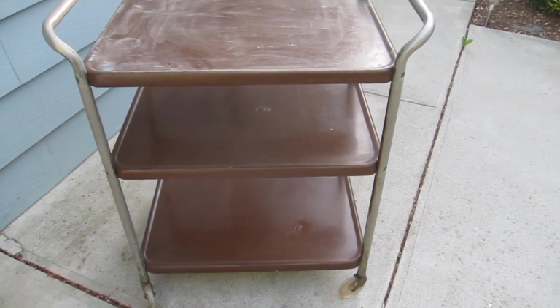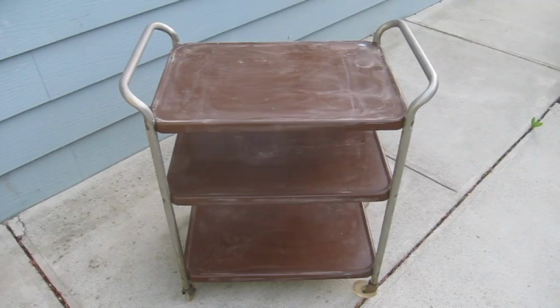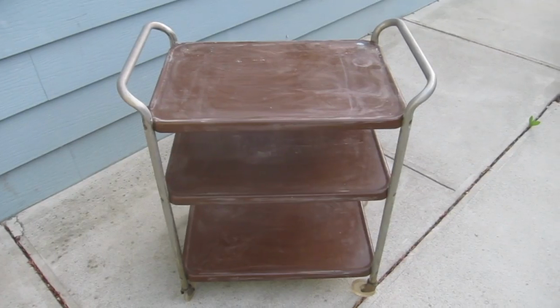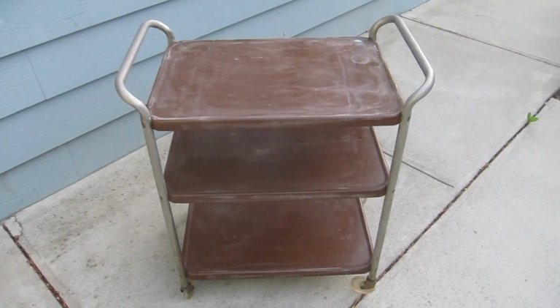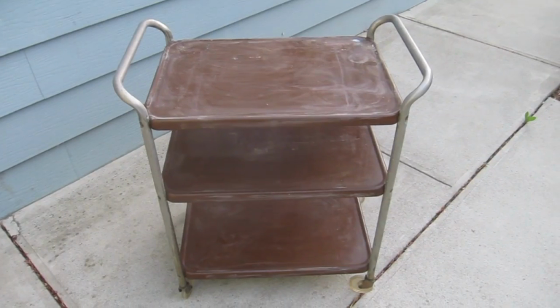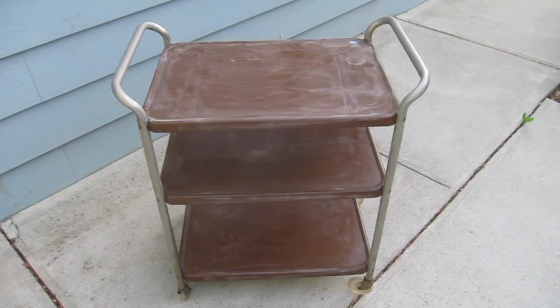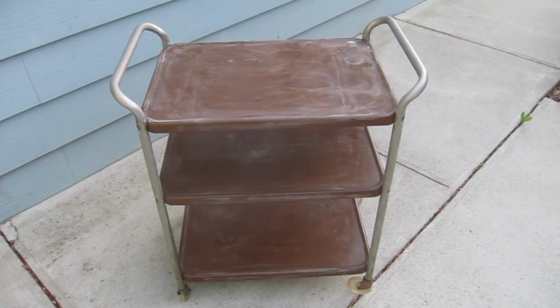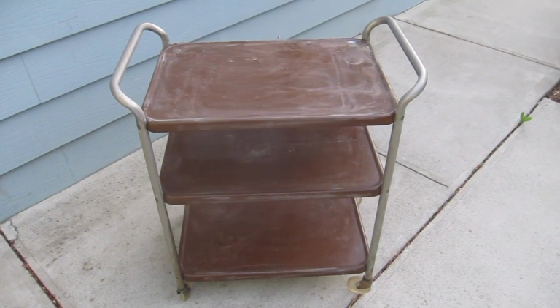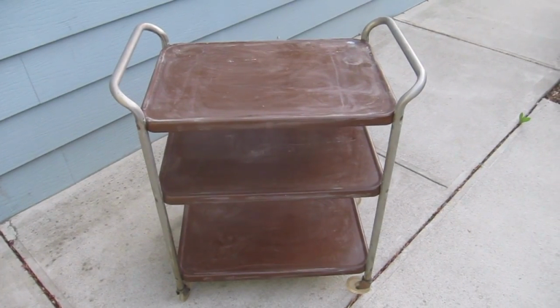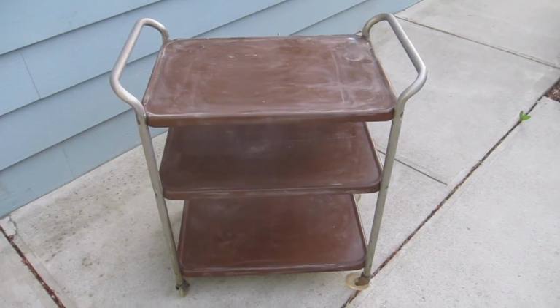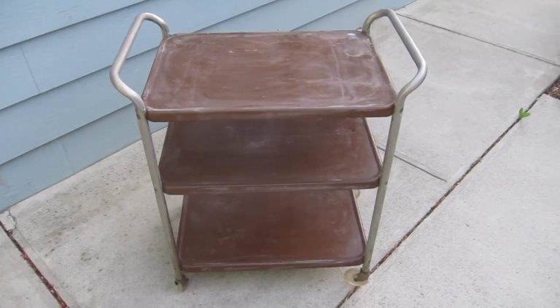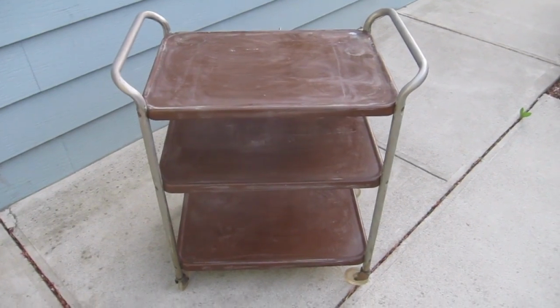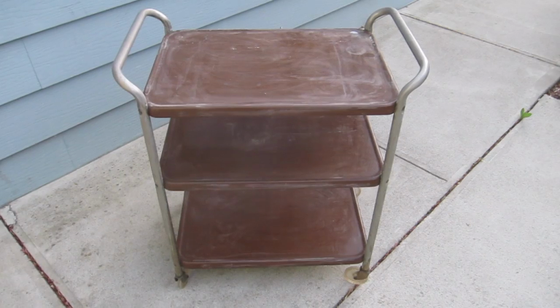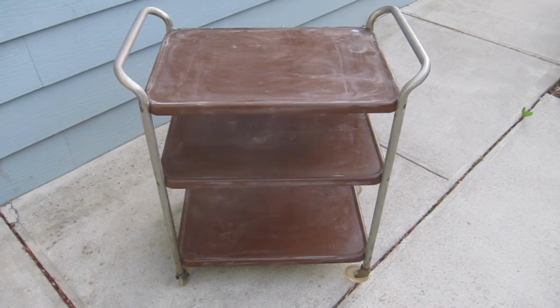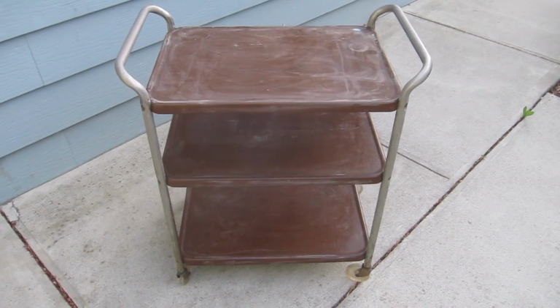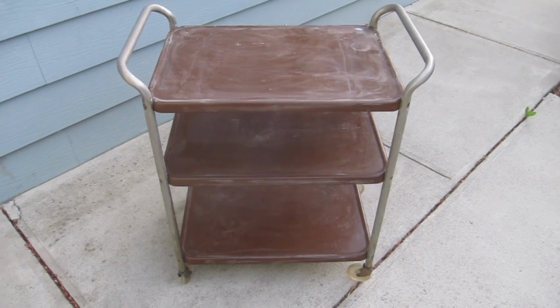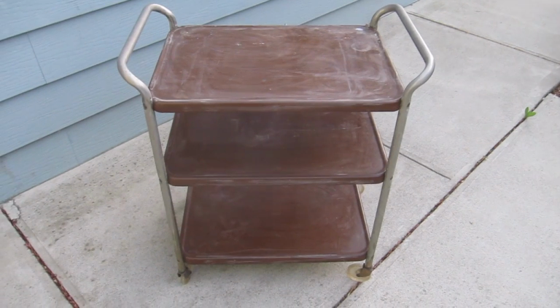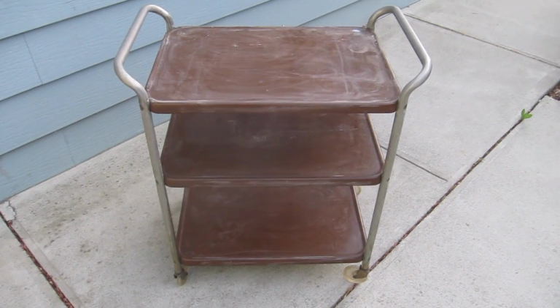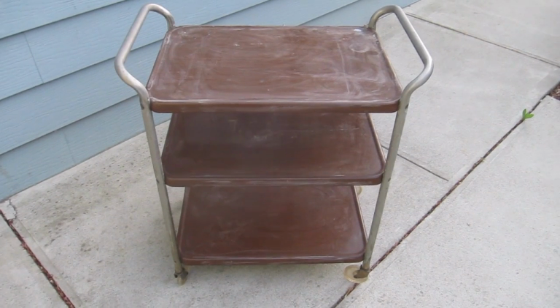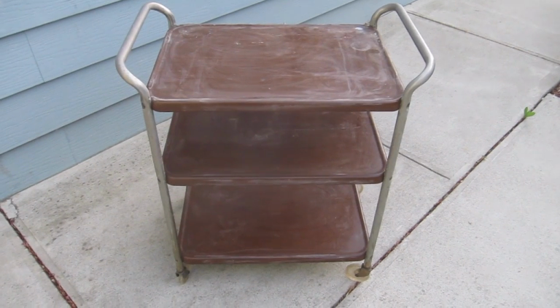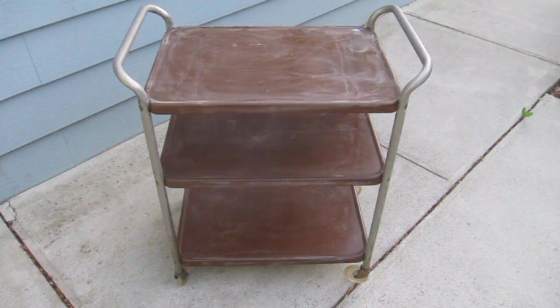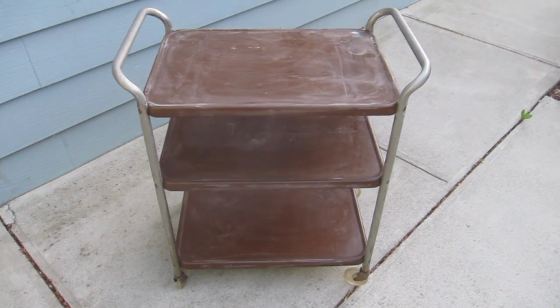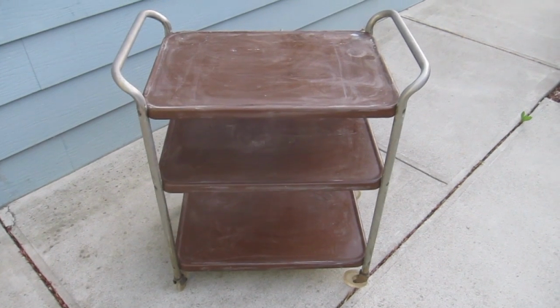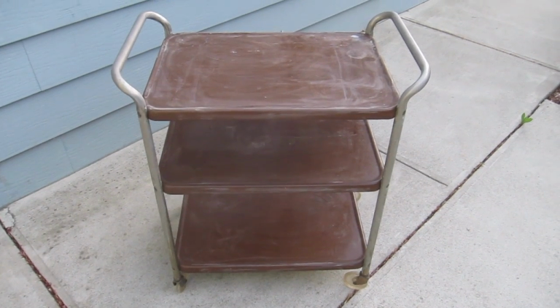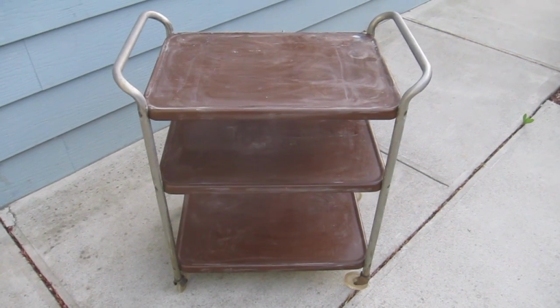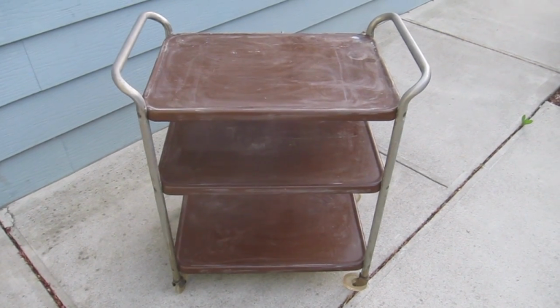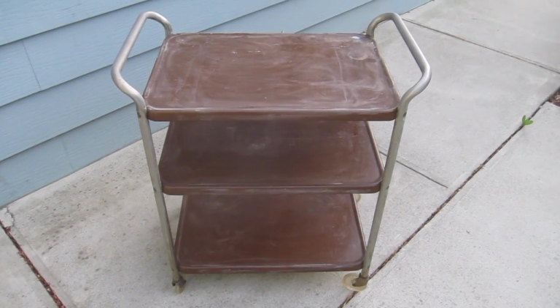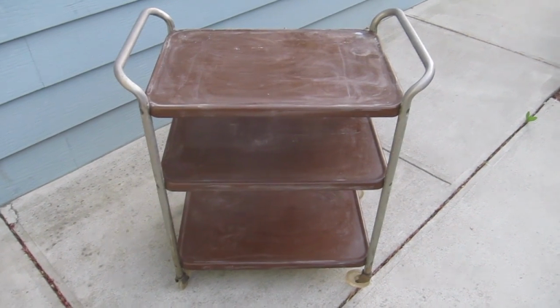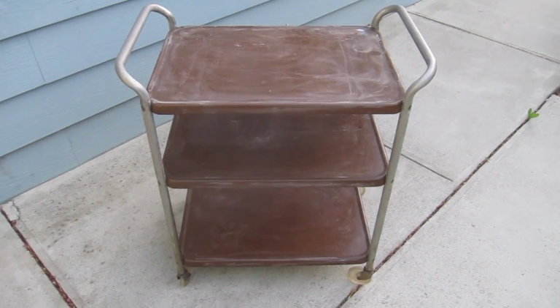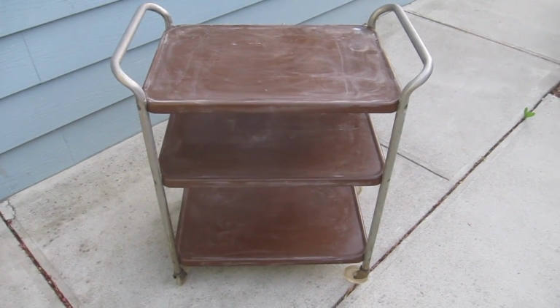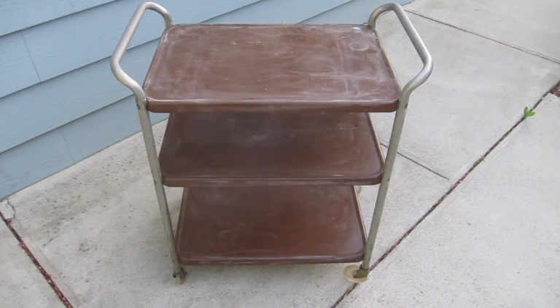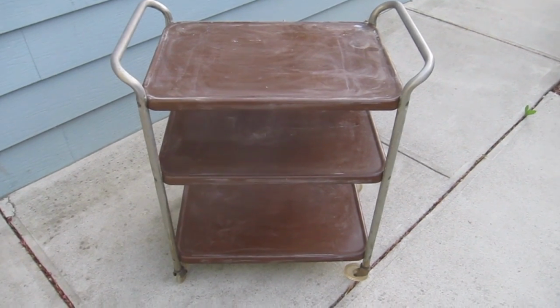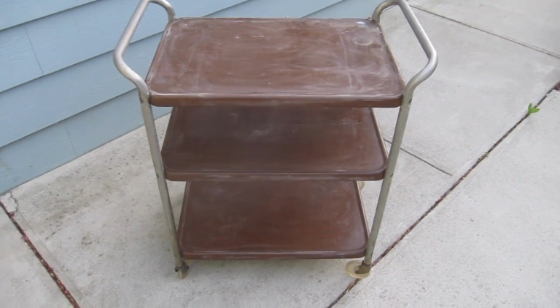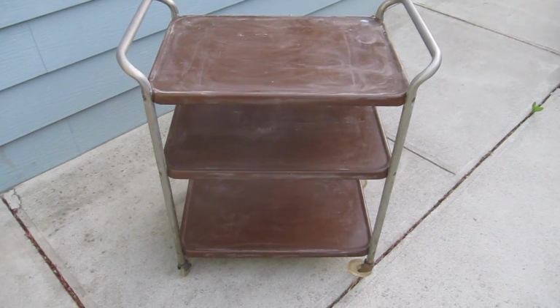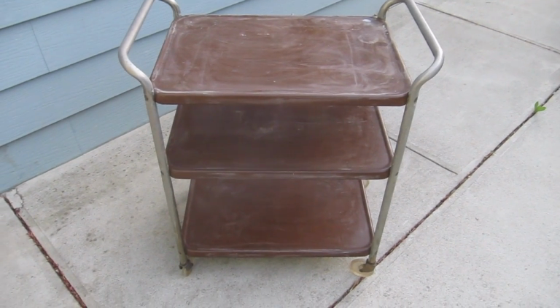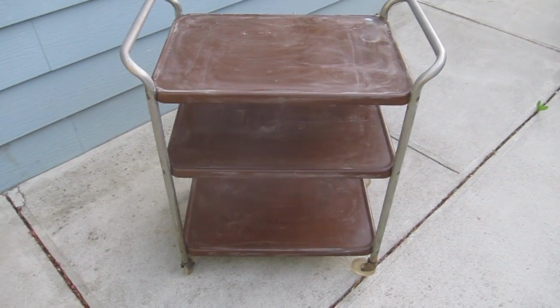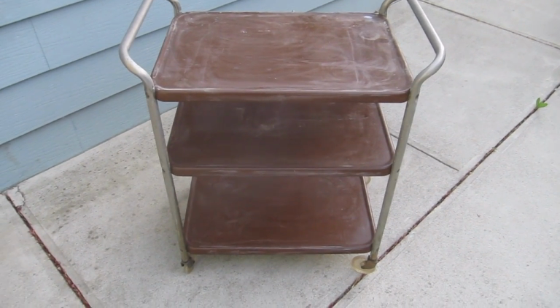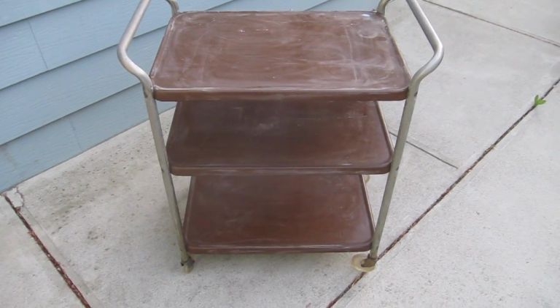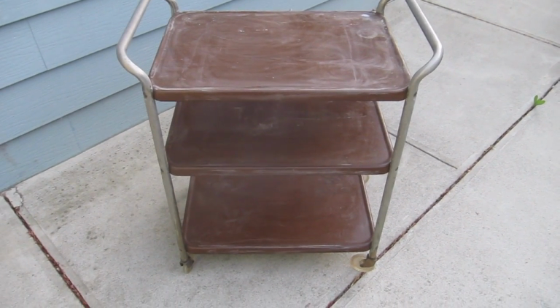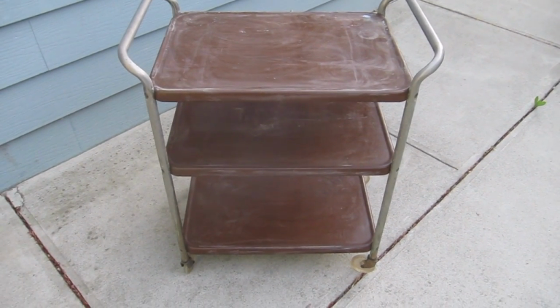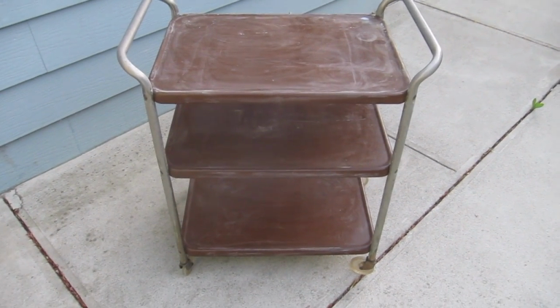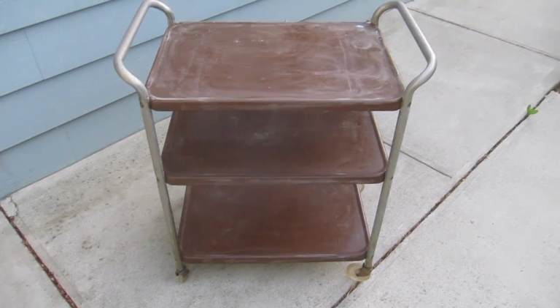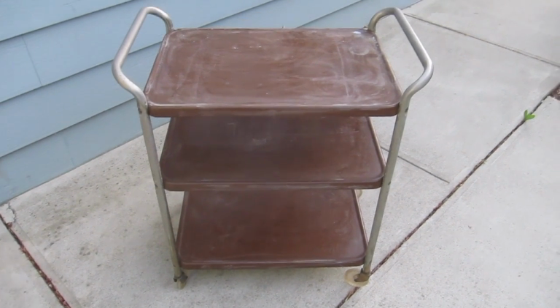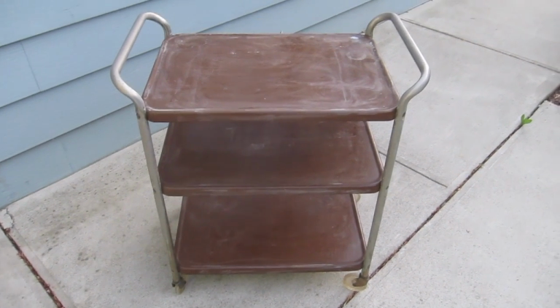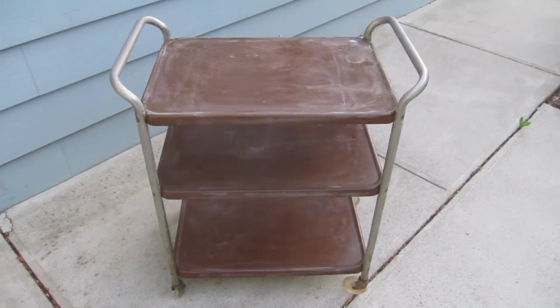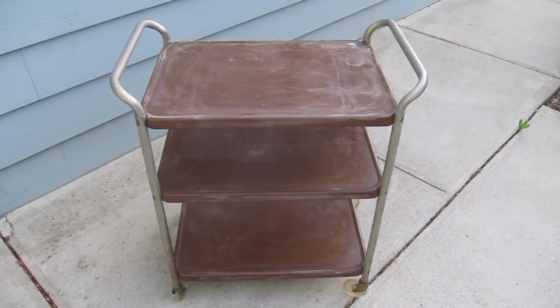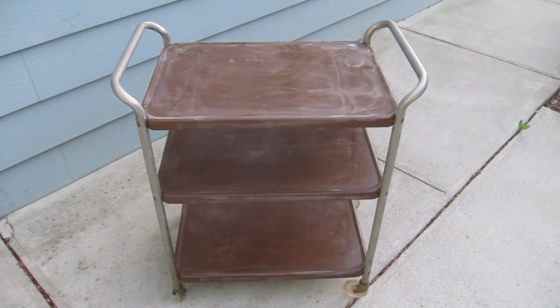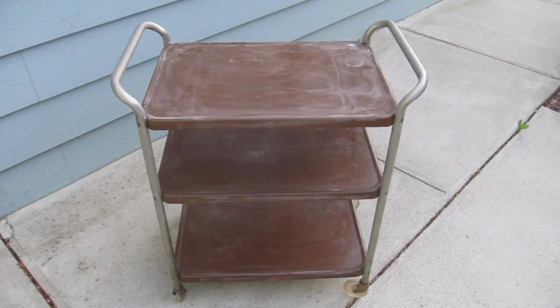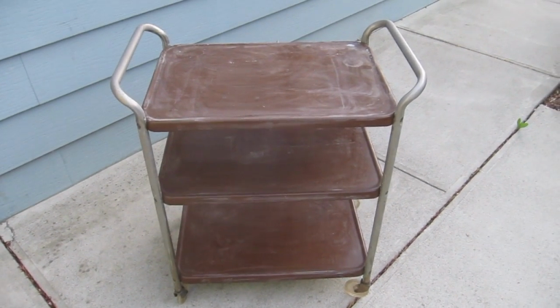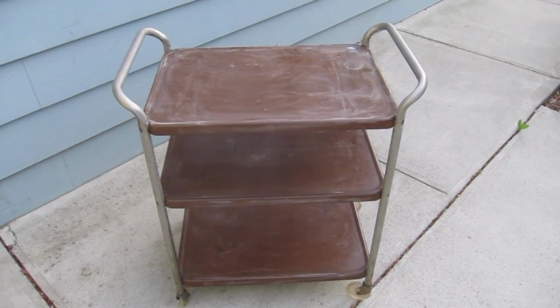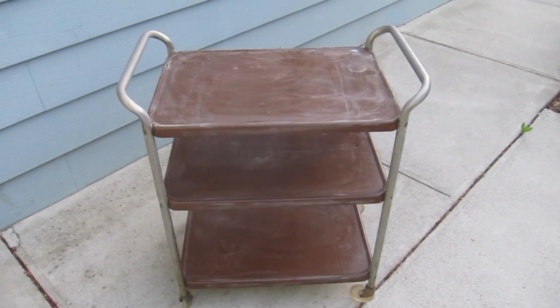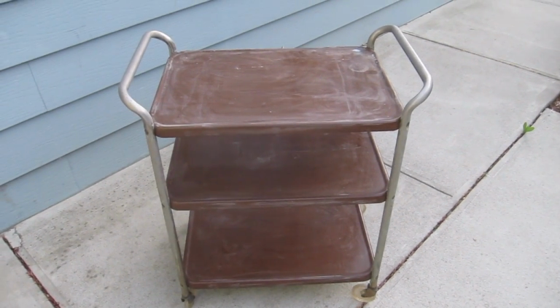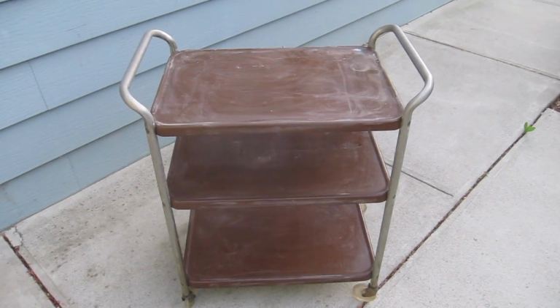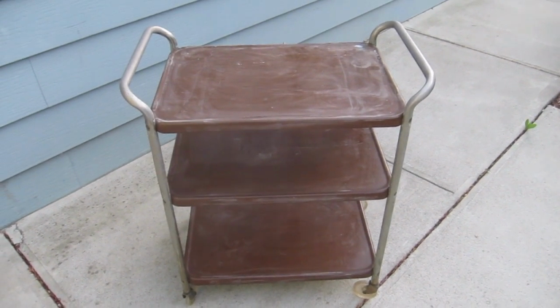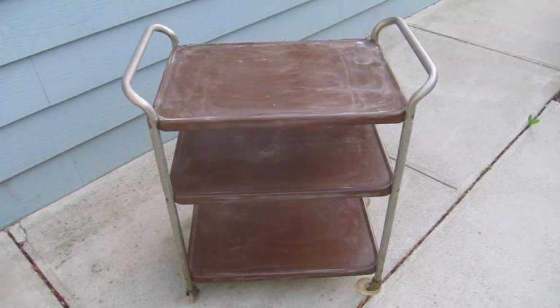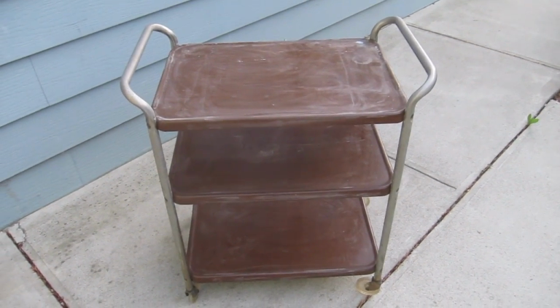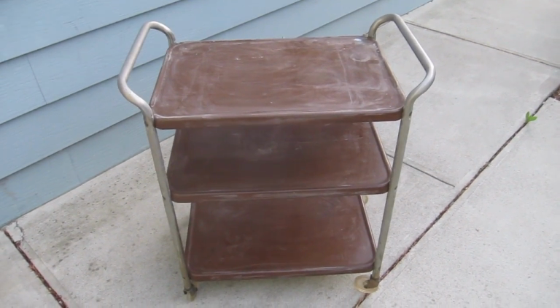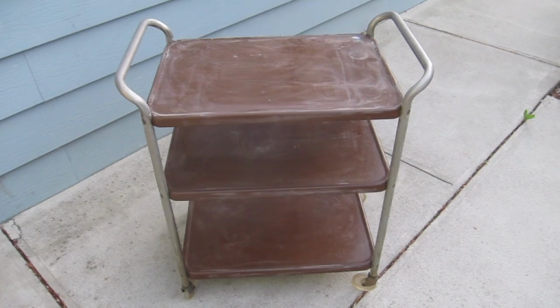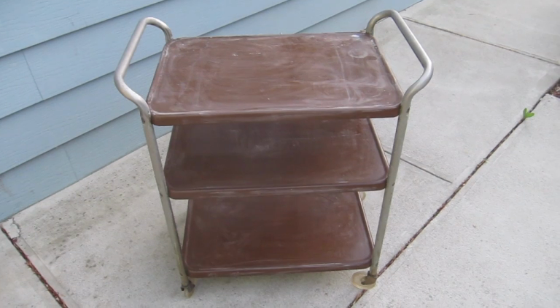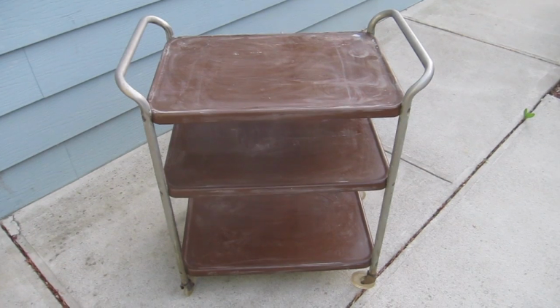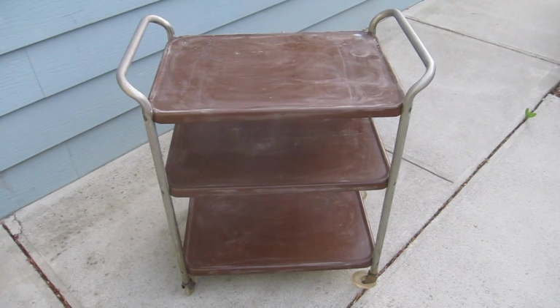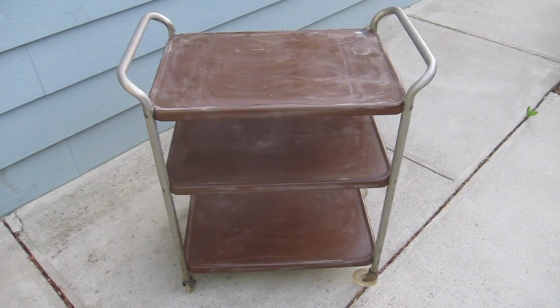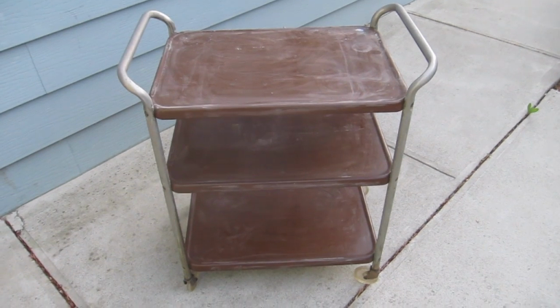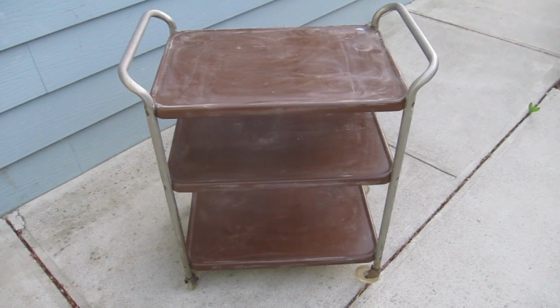So the entire cart has been sanded down. I need to sand down the chrome side parts. I just sanded down the trays.